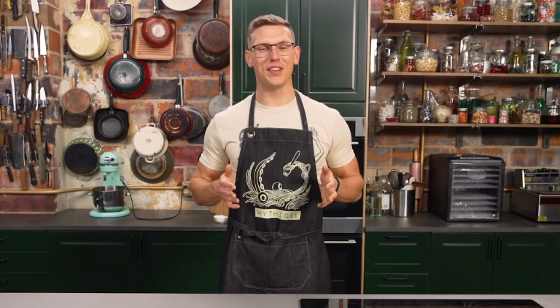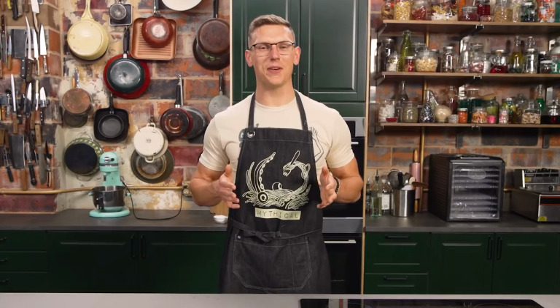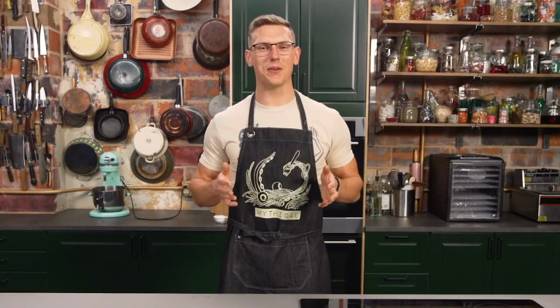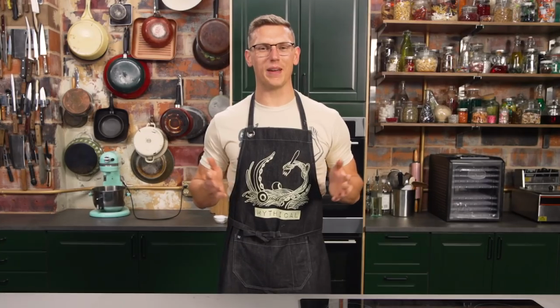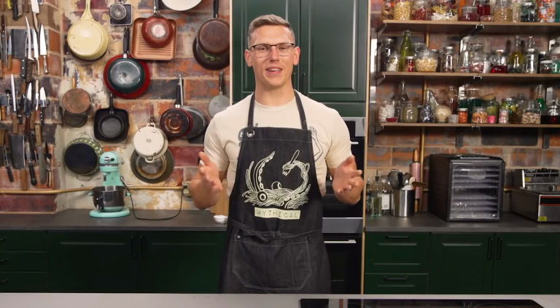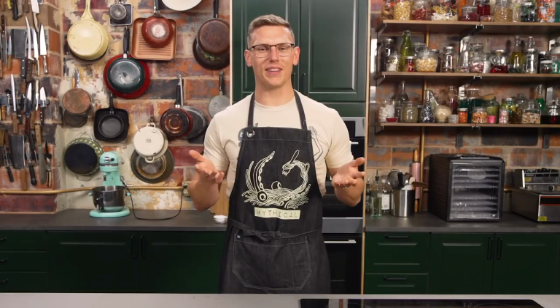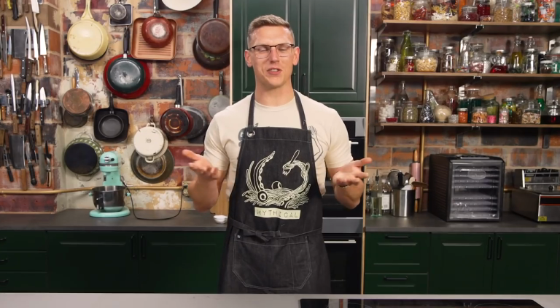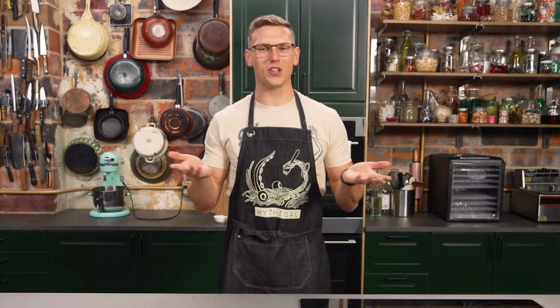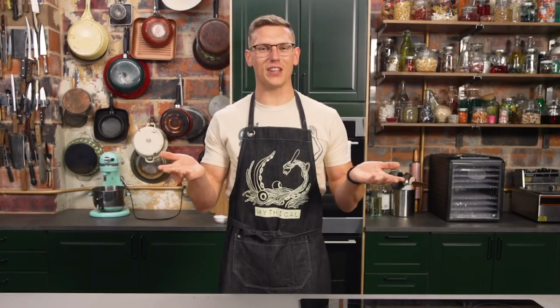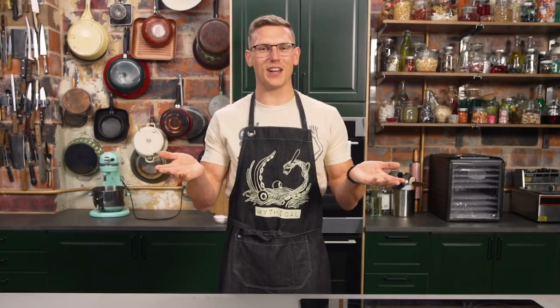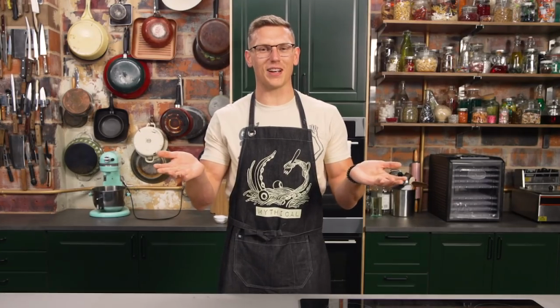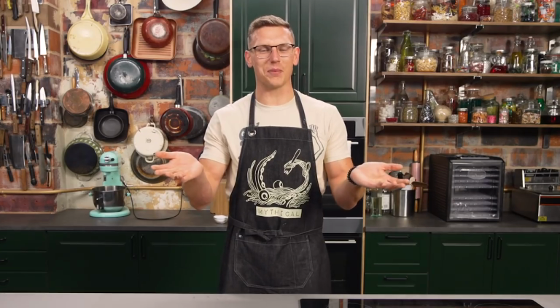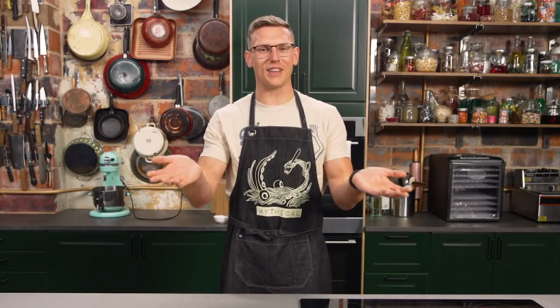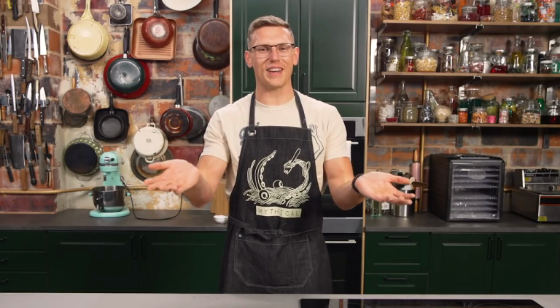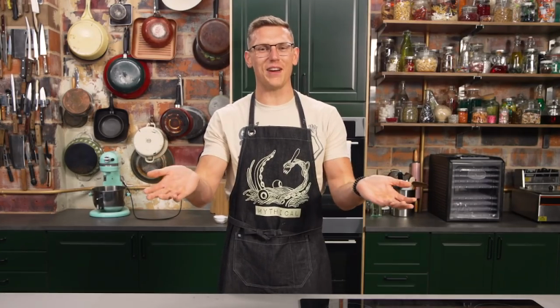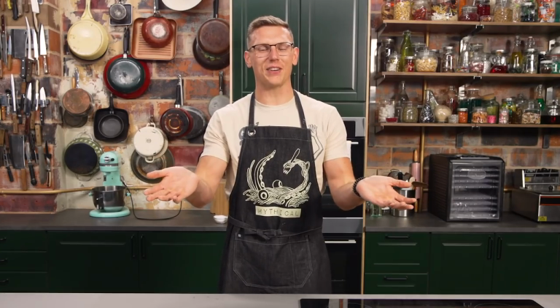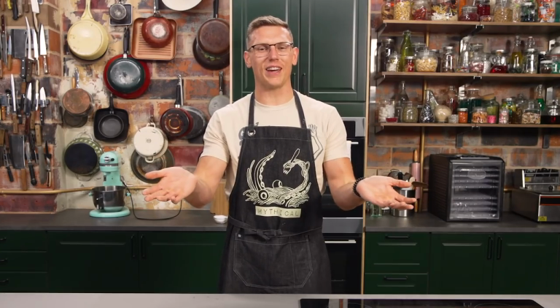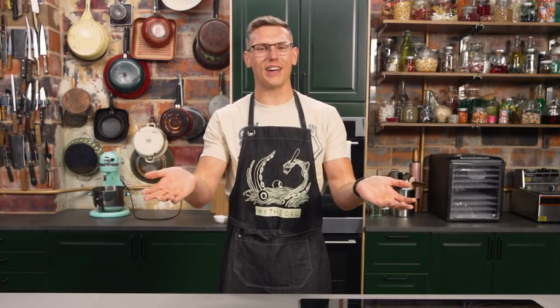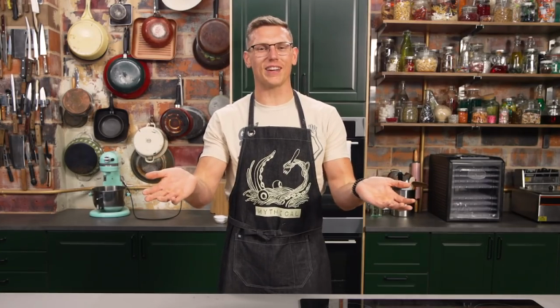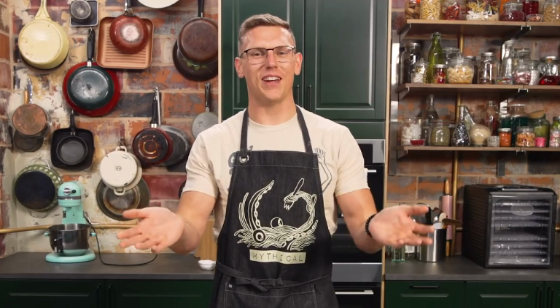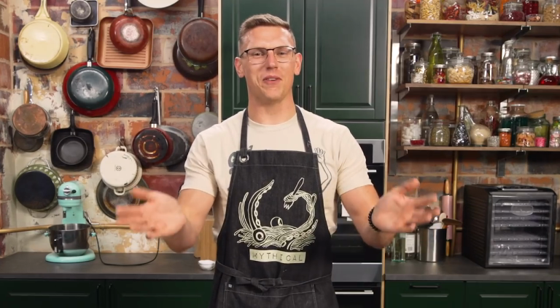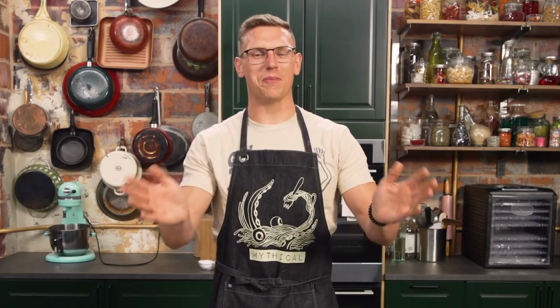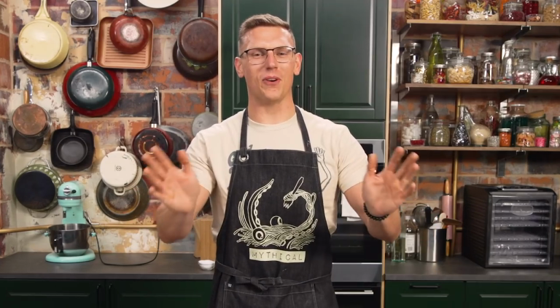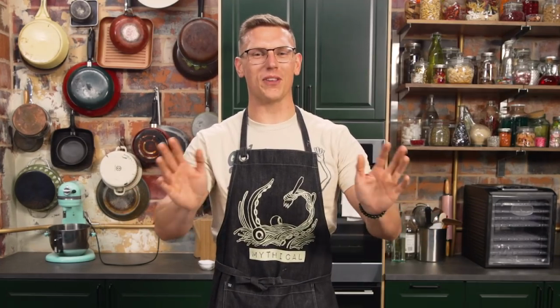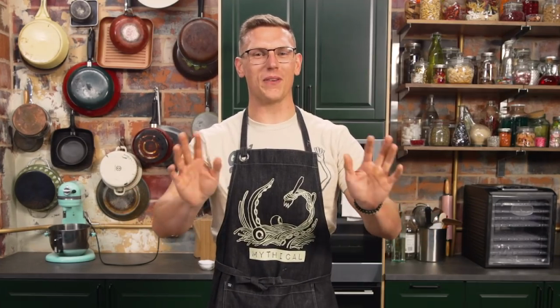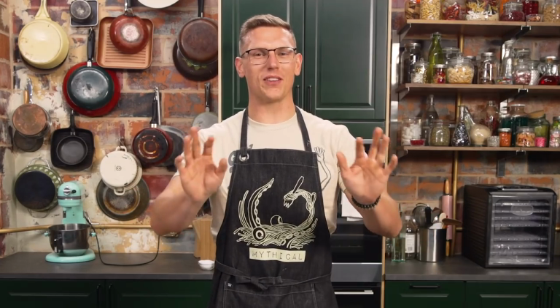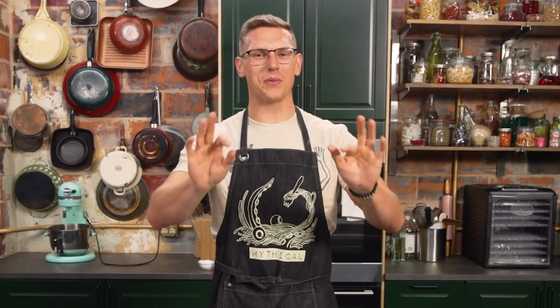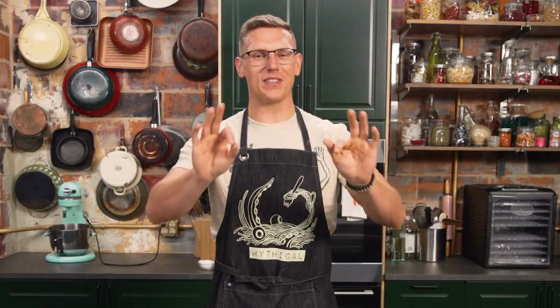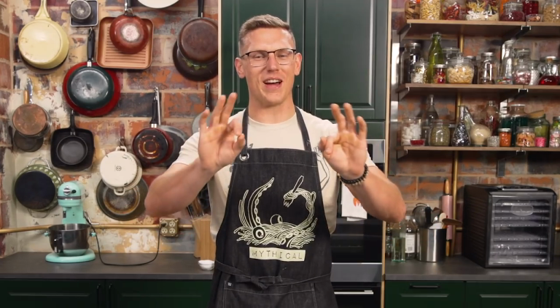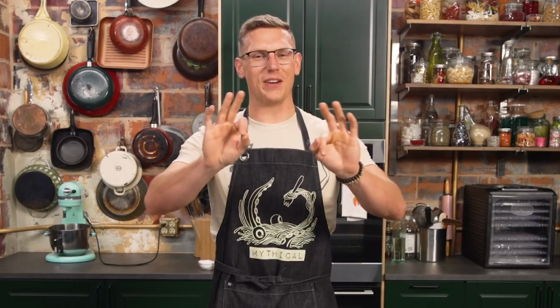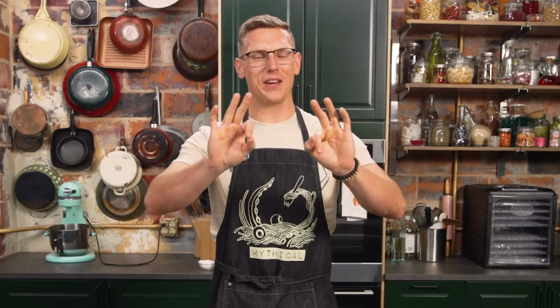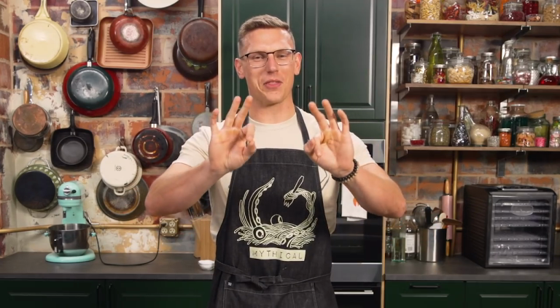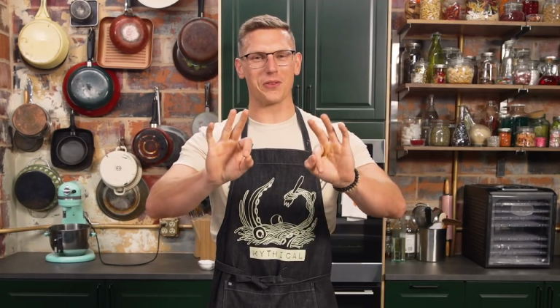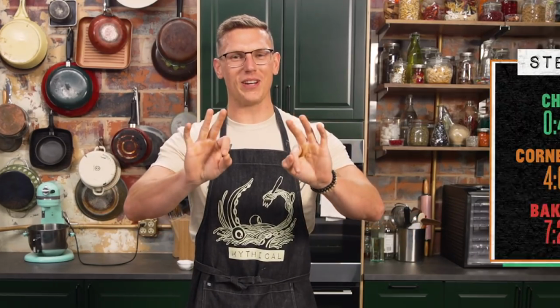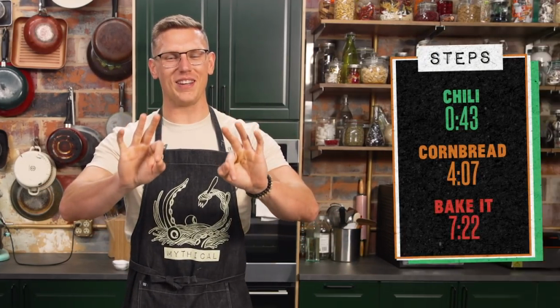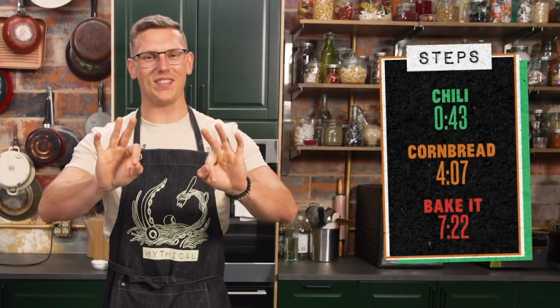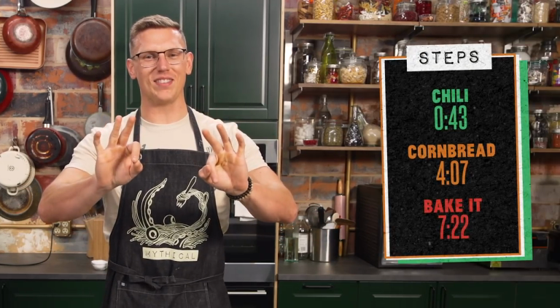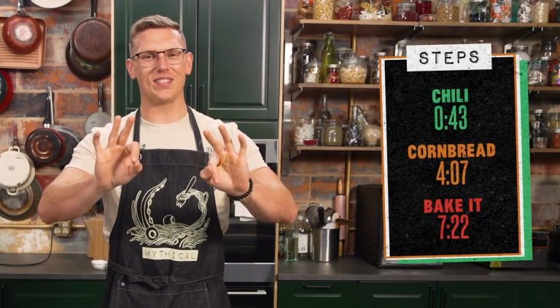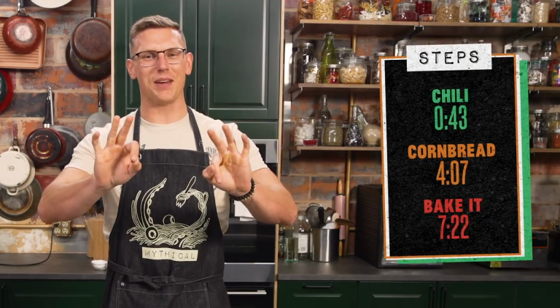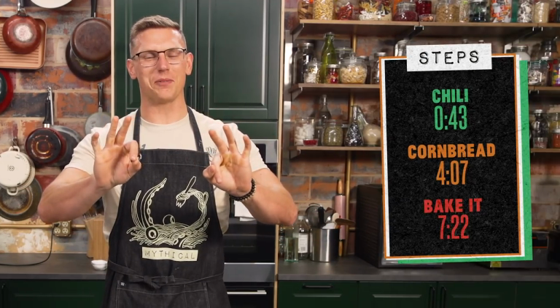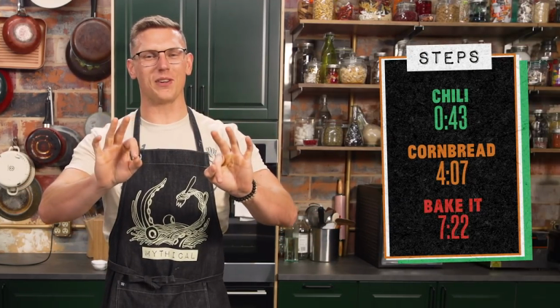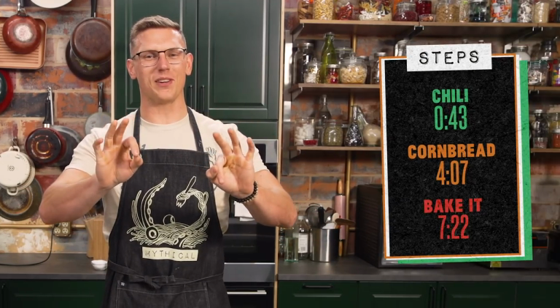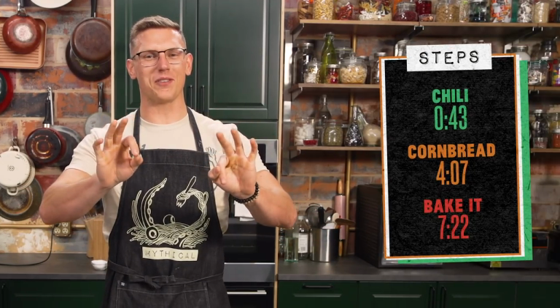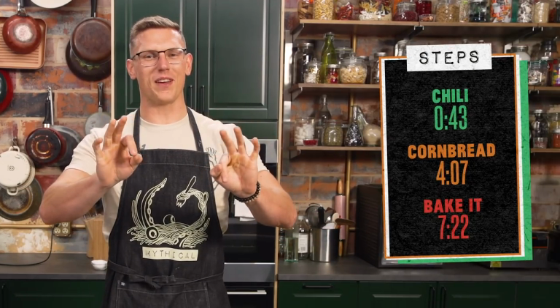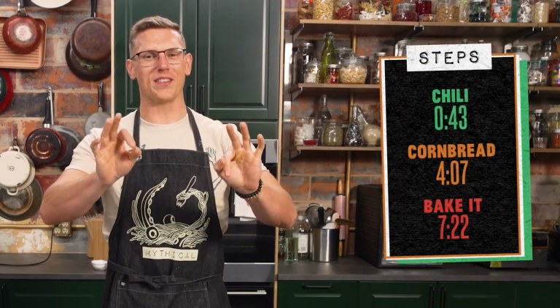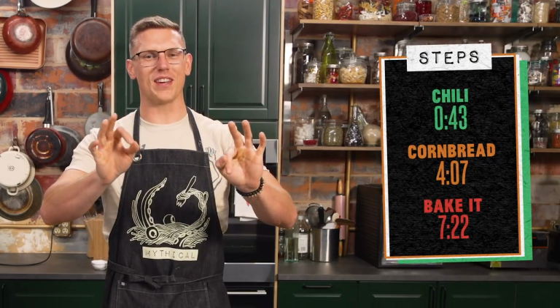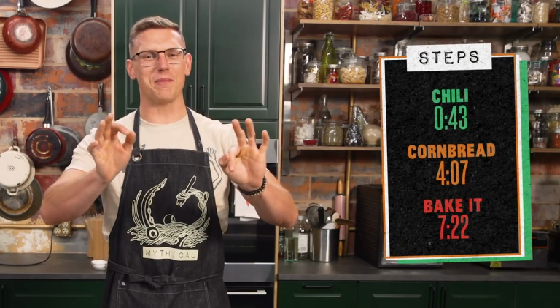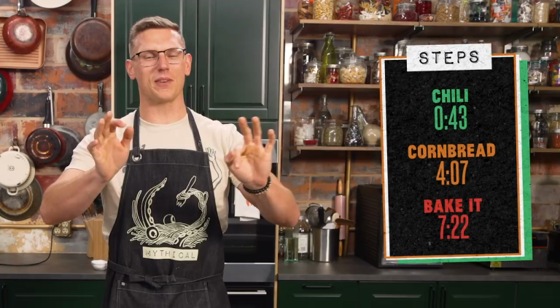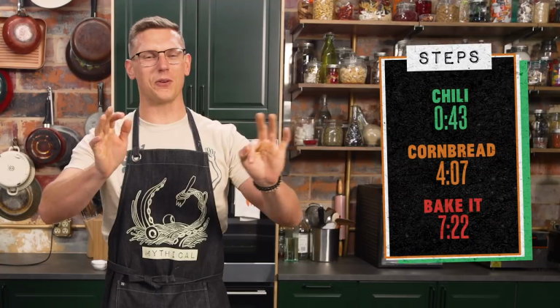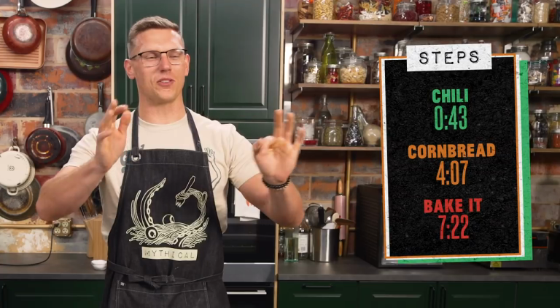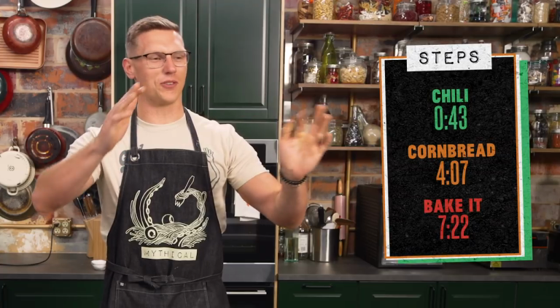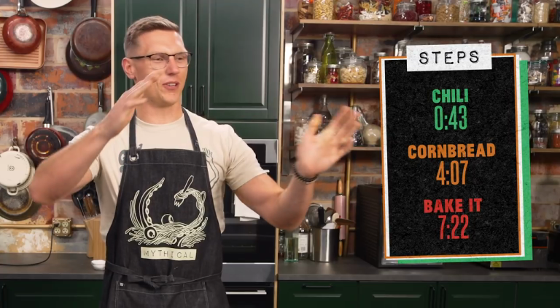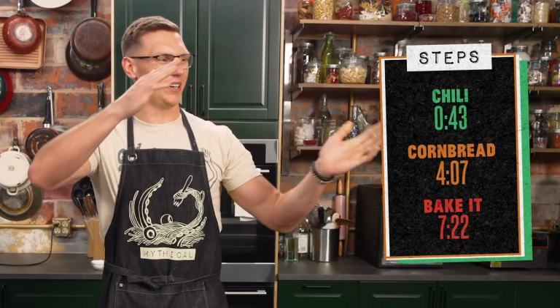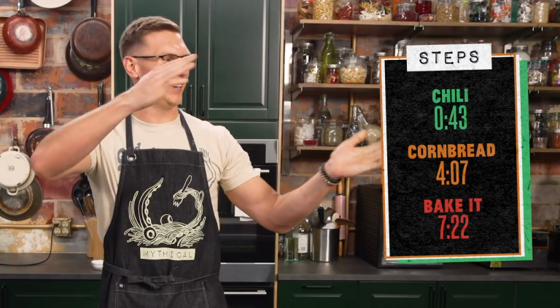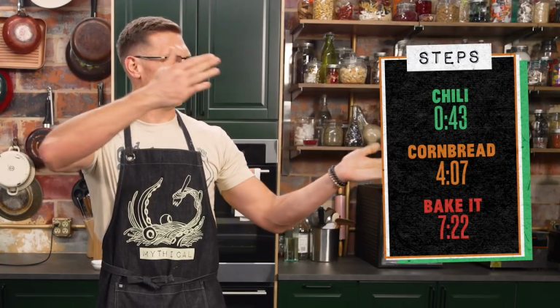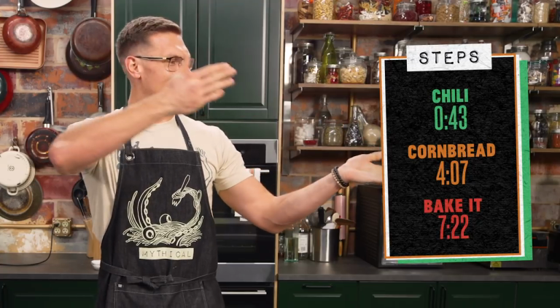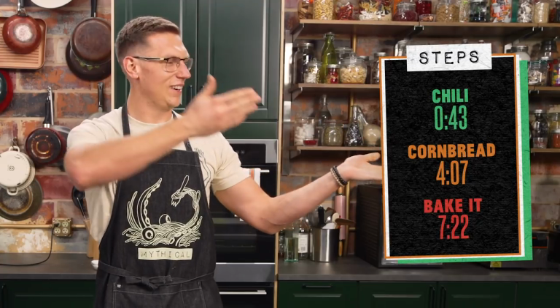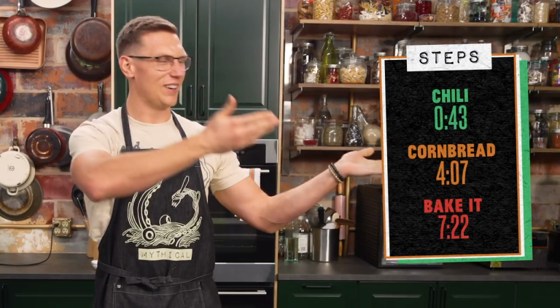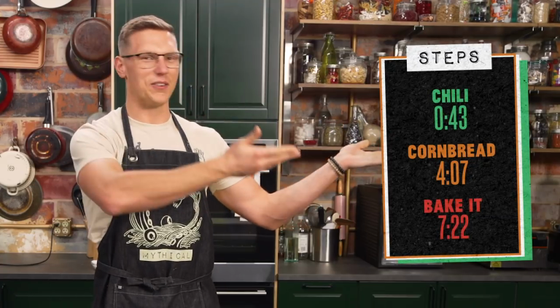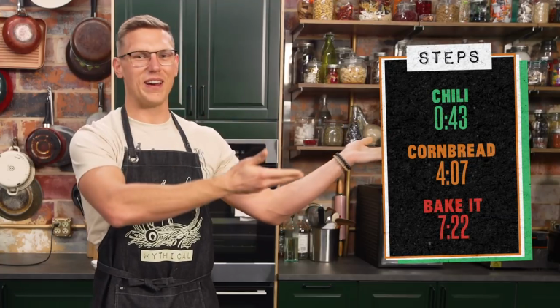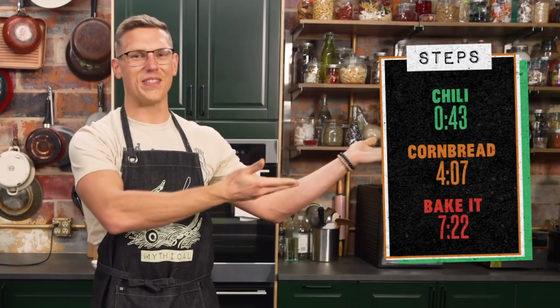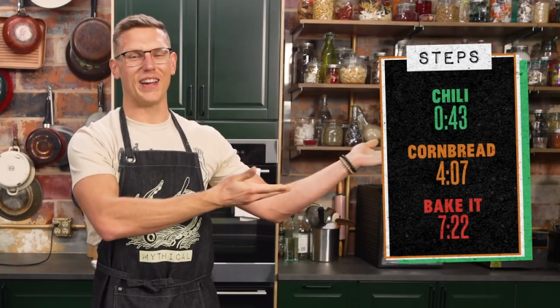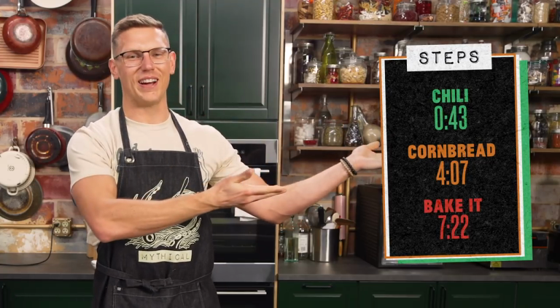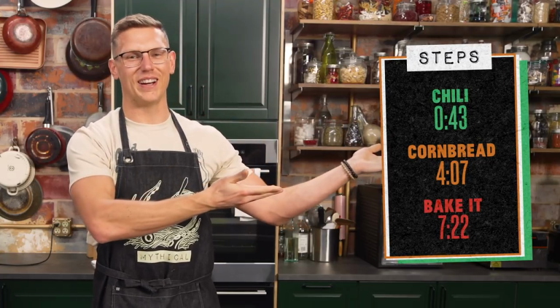Today we're making the chili dog upside down cake, and we've broken the recipe down into three easy steps where you can find the time codes for right there.